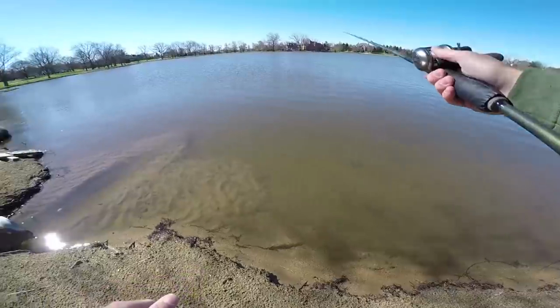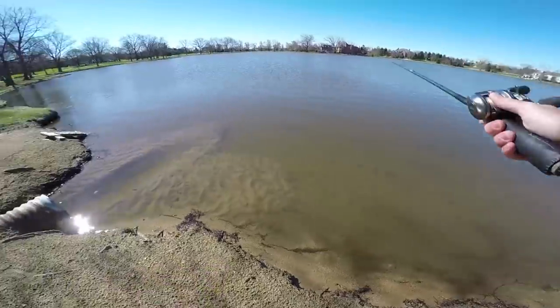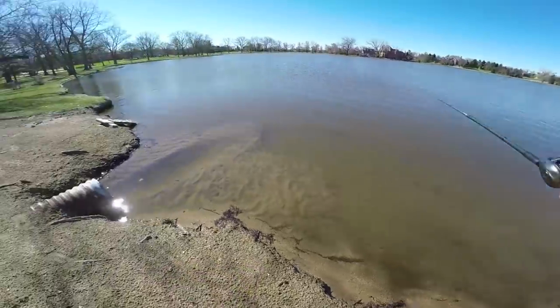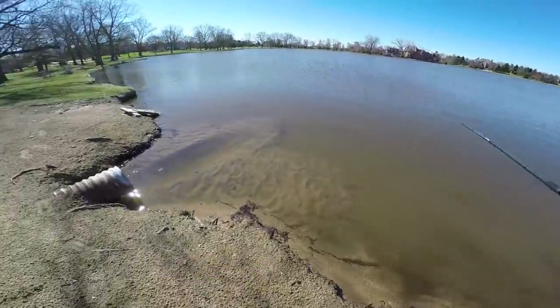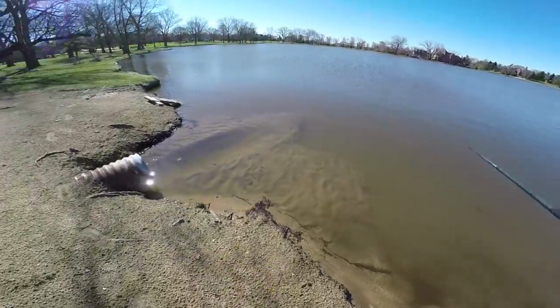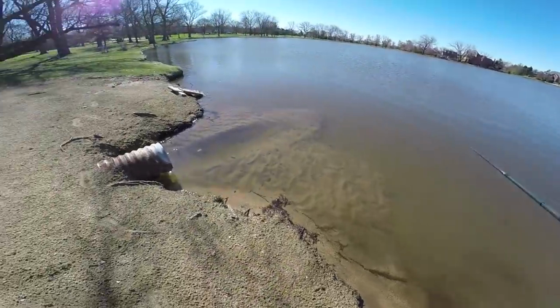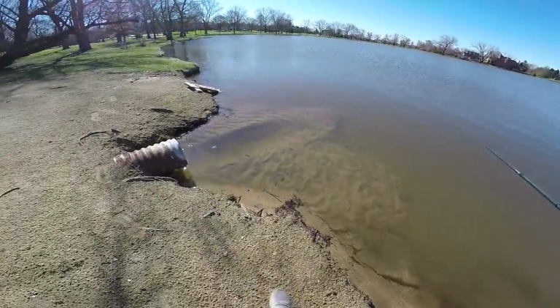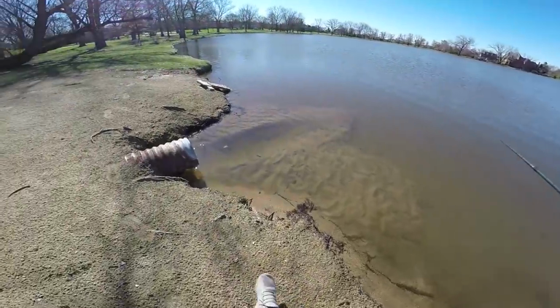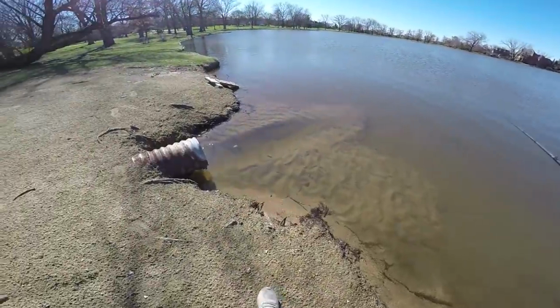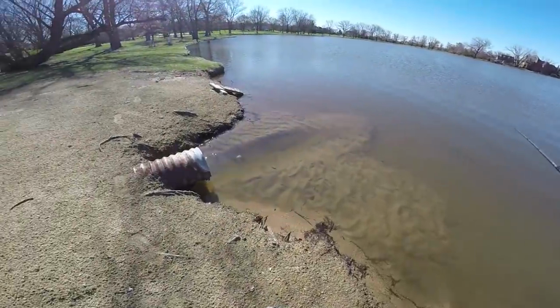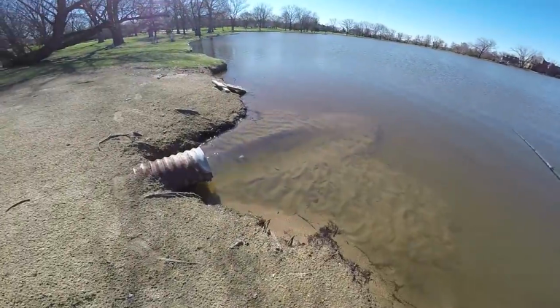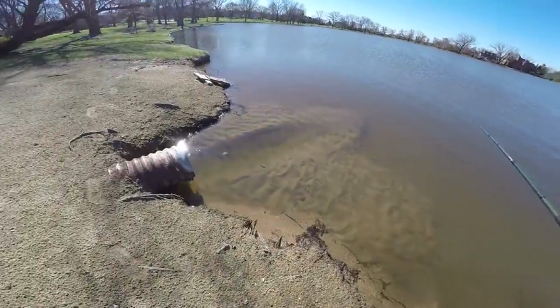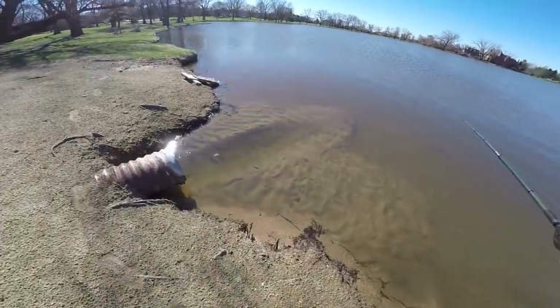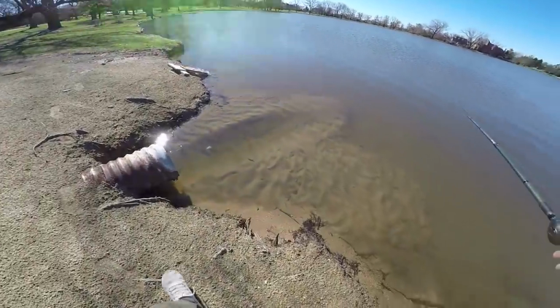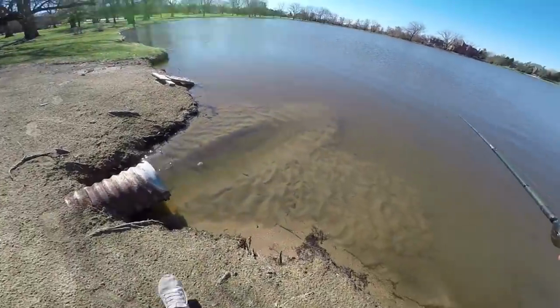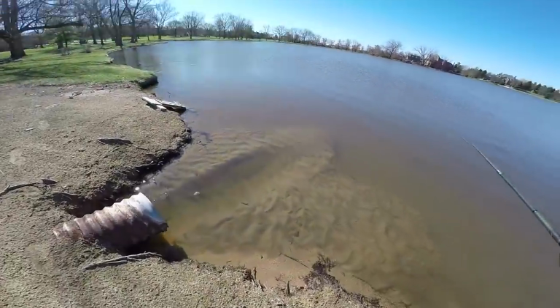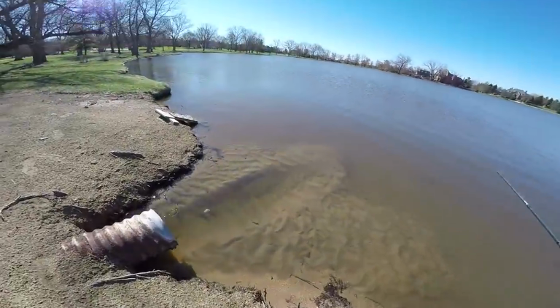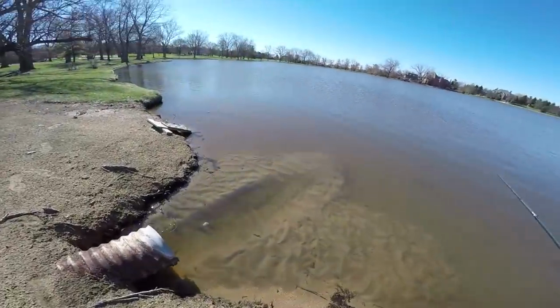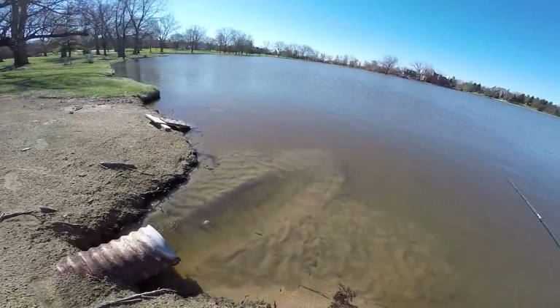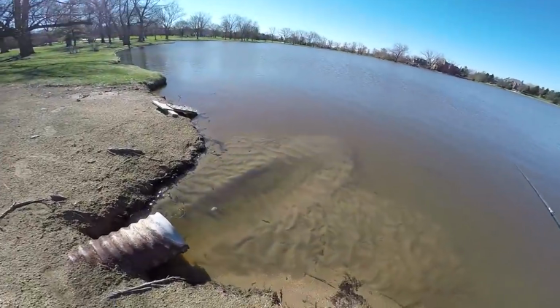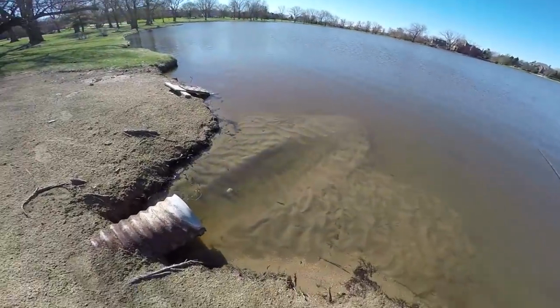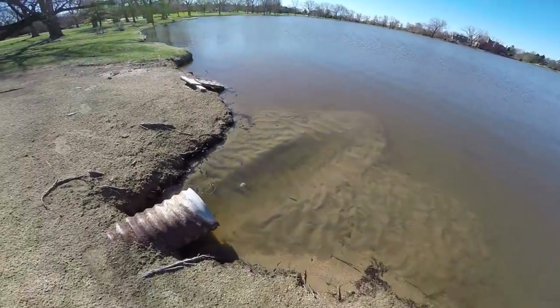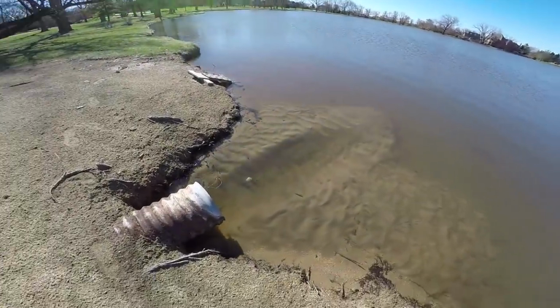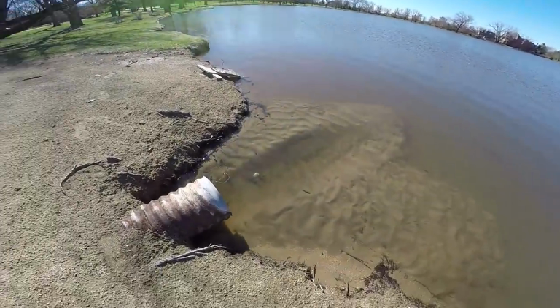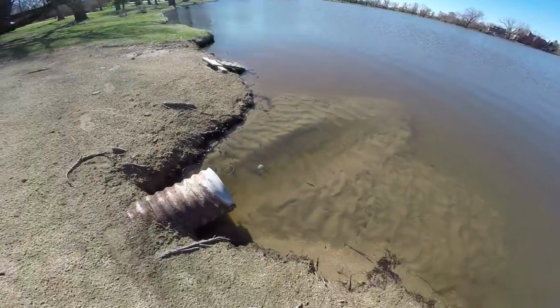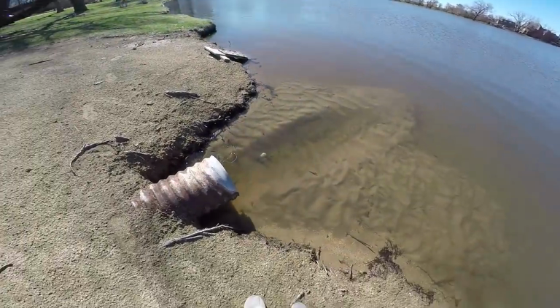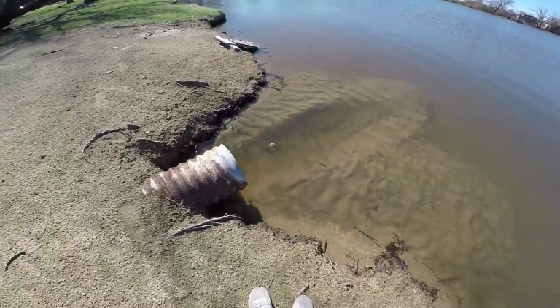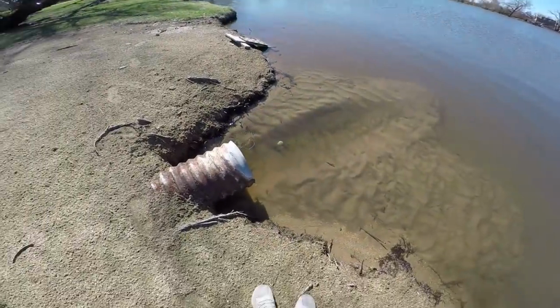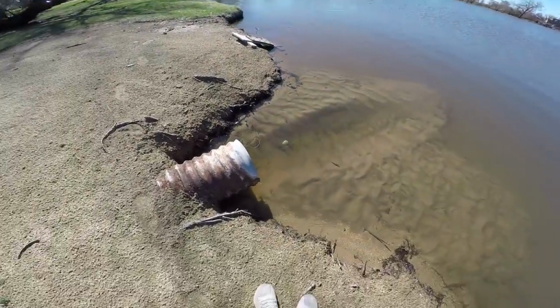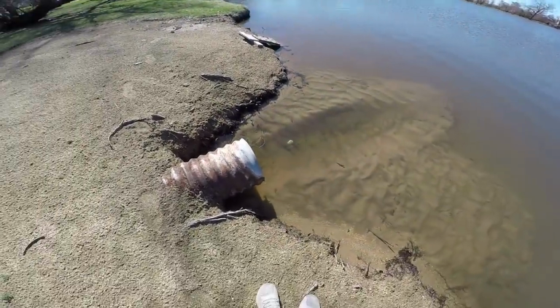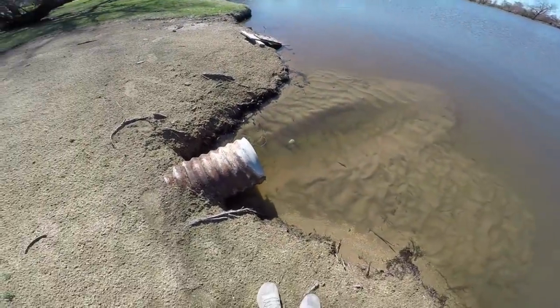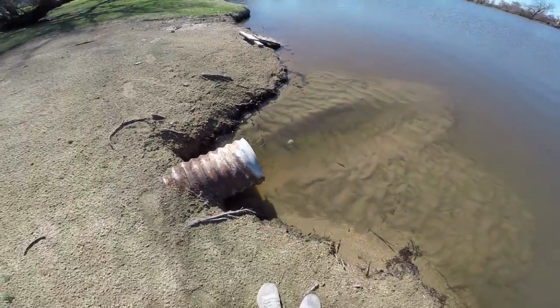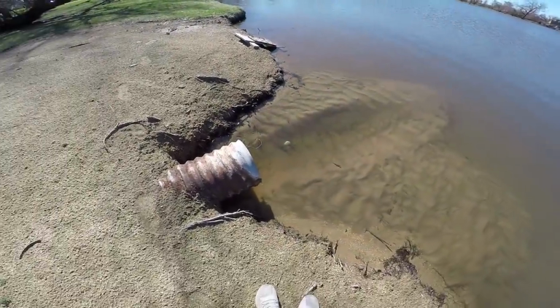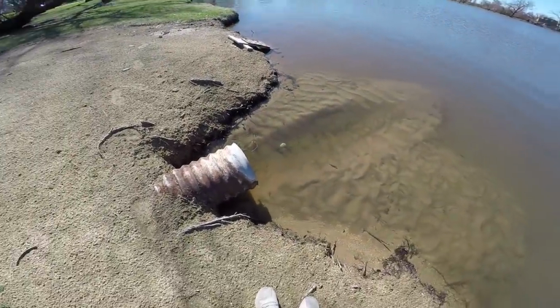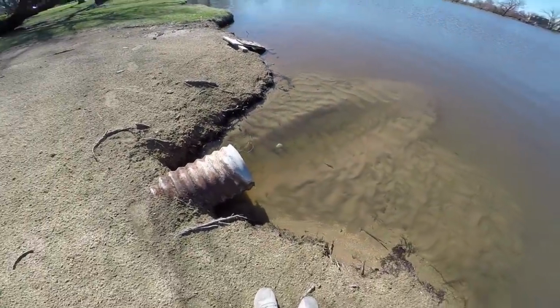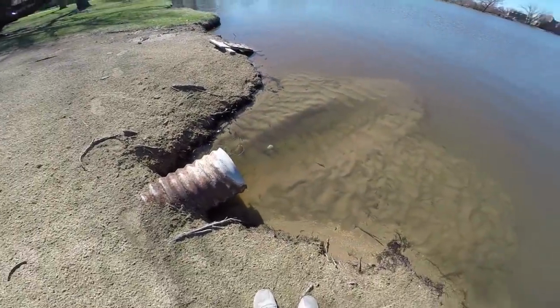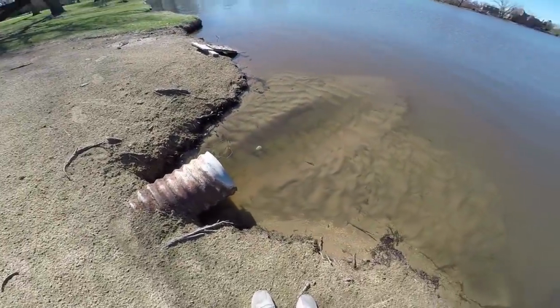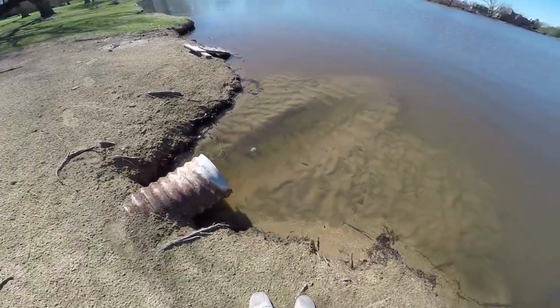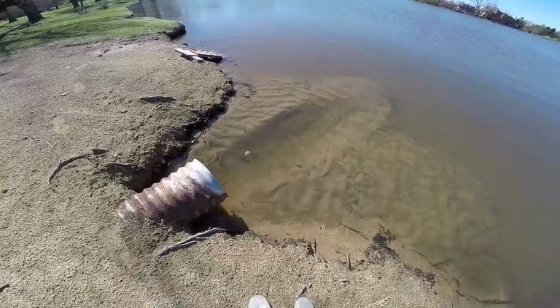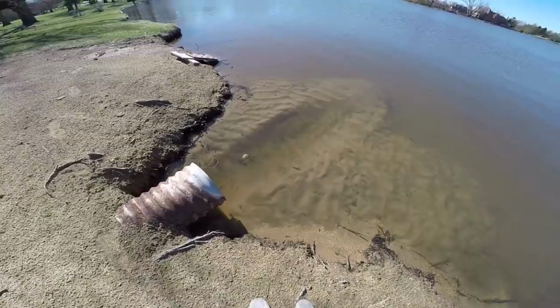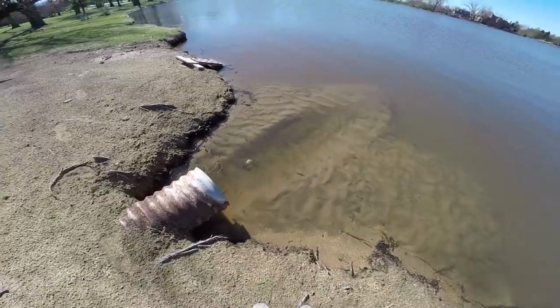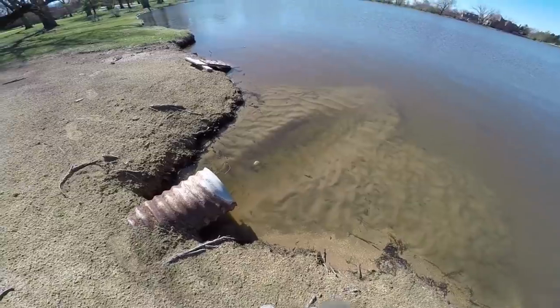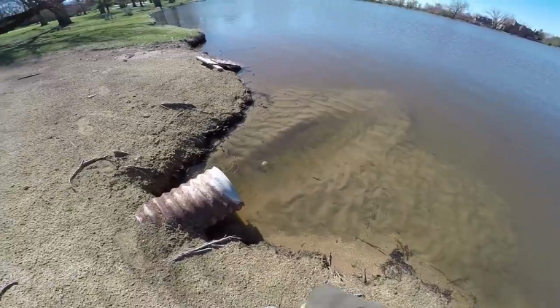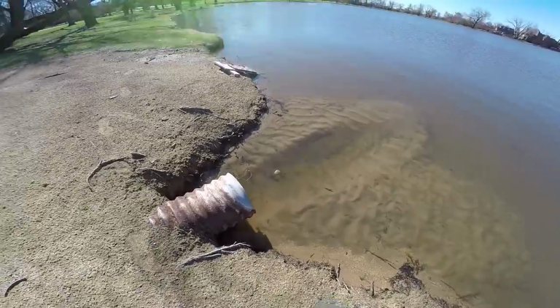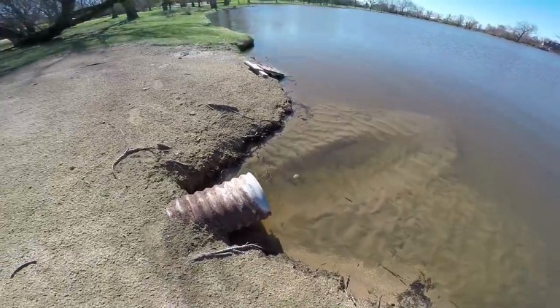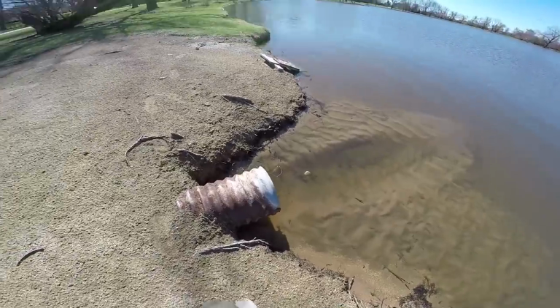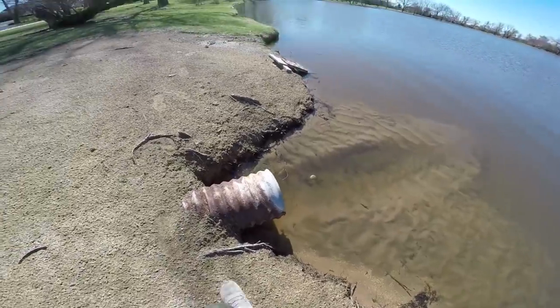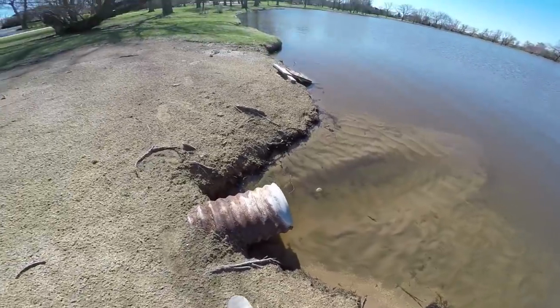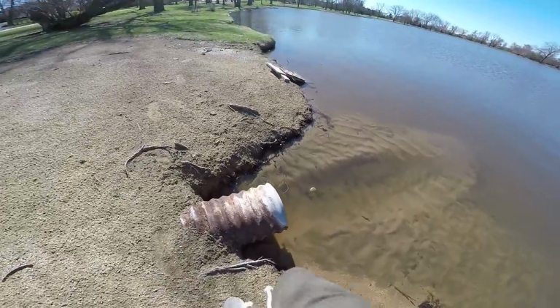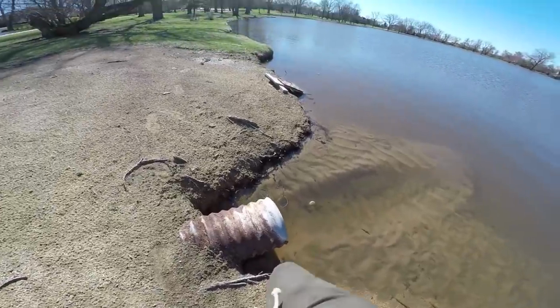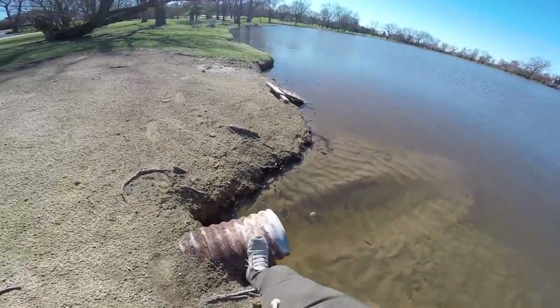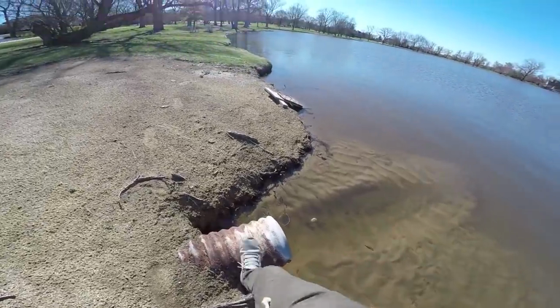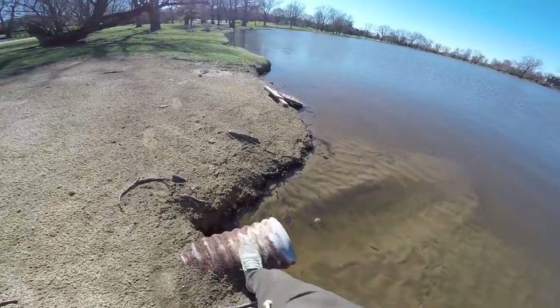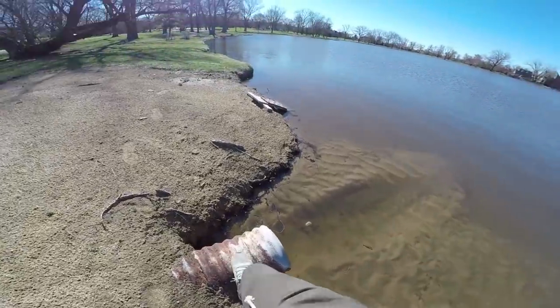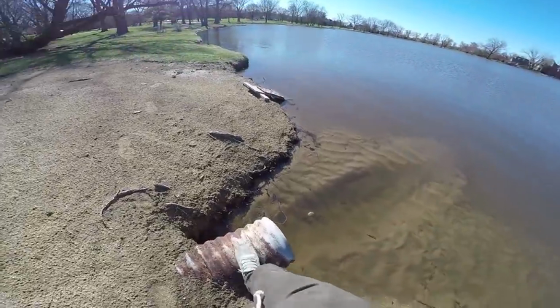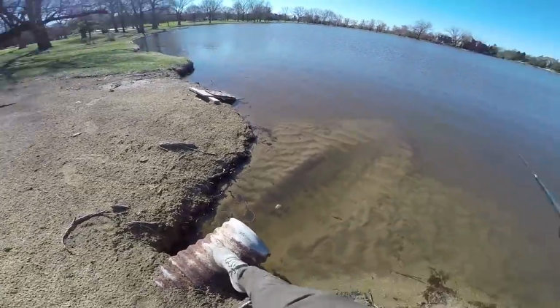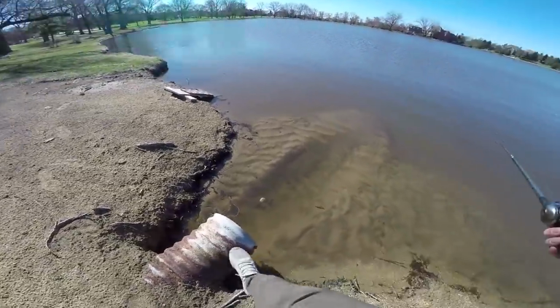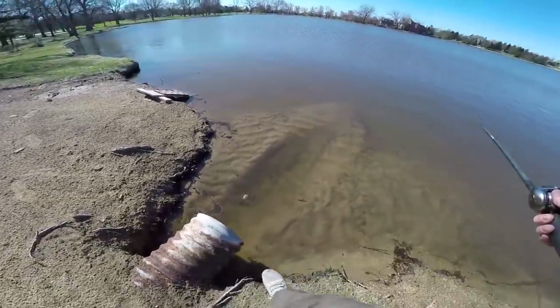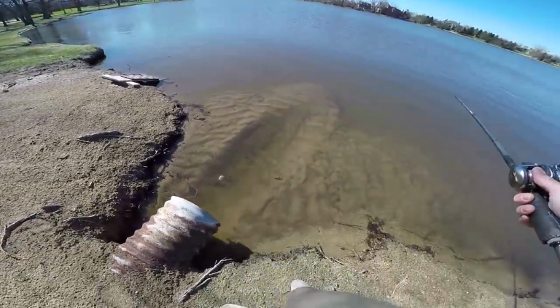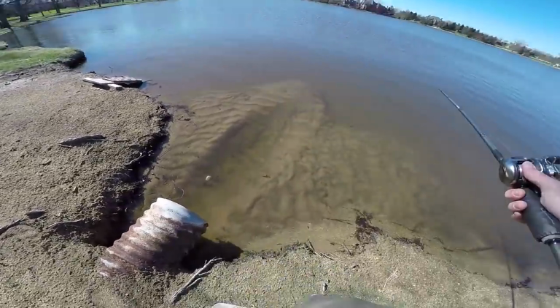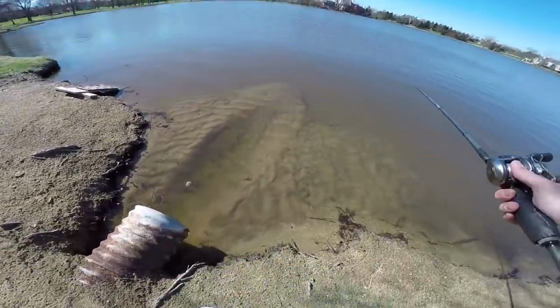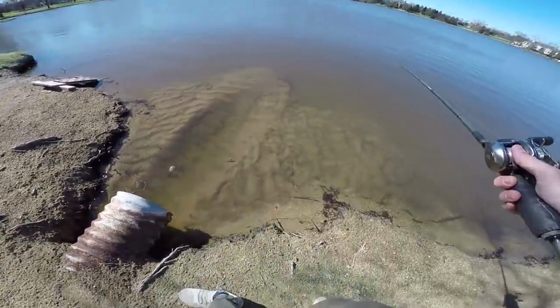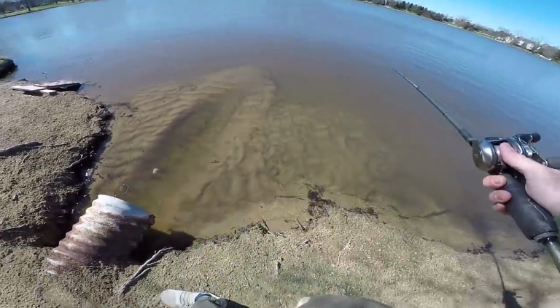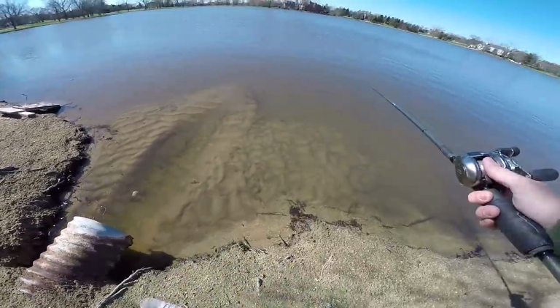This is how you know there's been a lot of rain — look at all that sand that's been pushed out of that culvert from all that current. That's nuts.